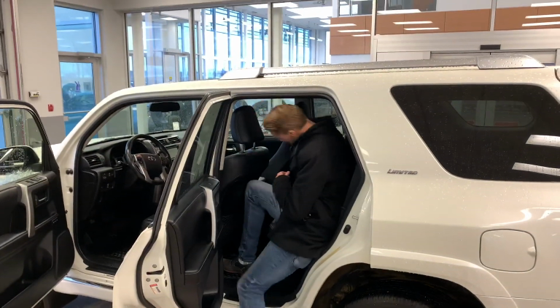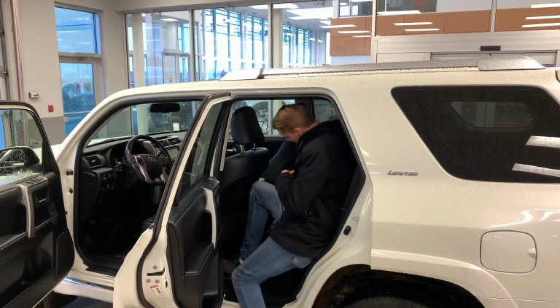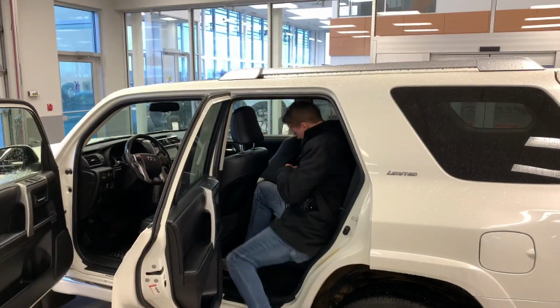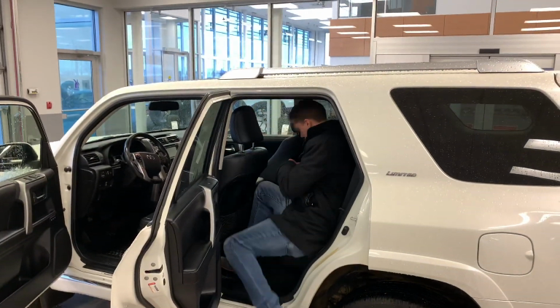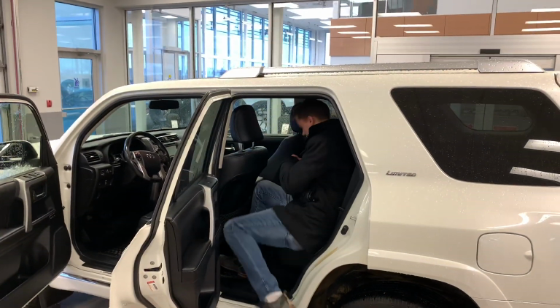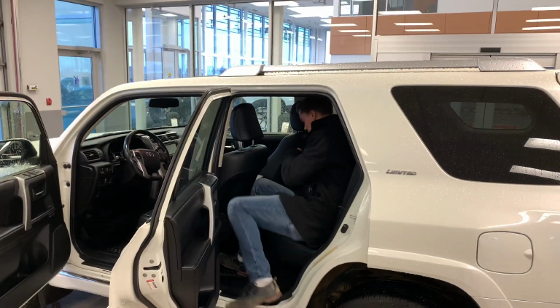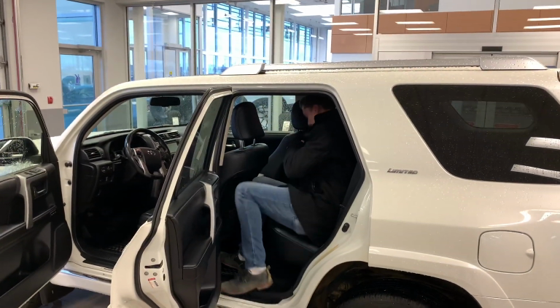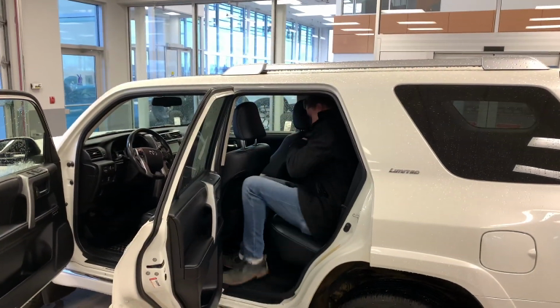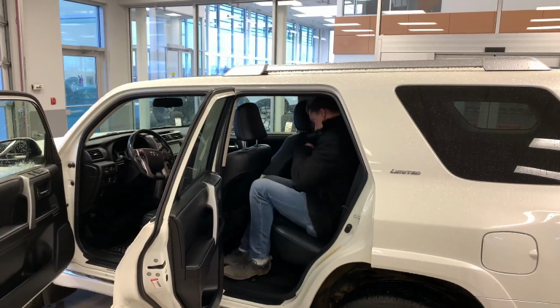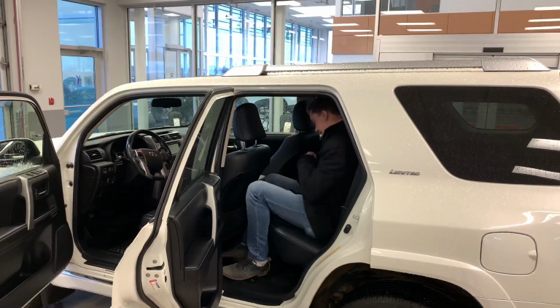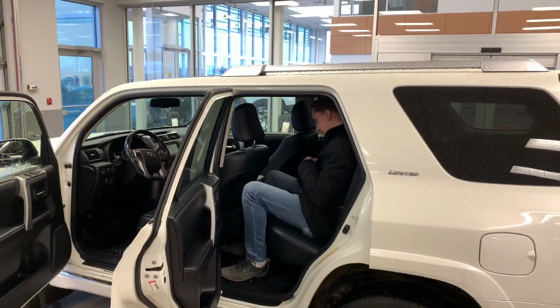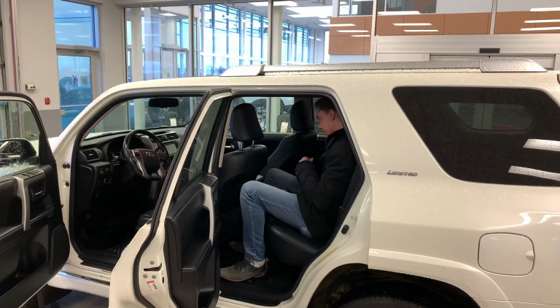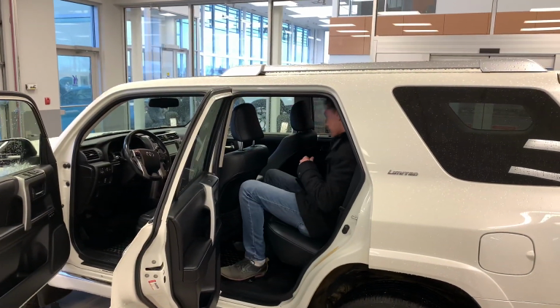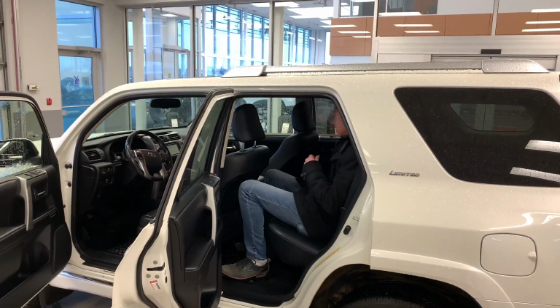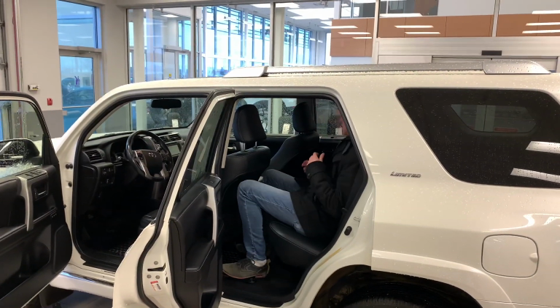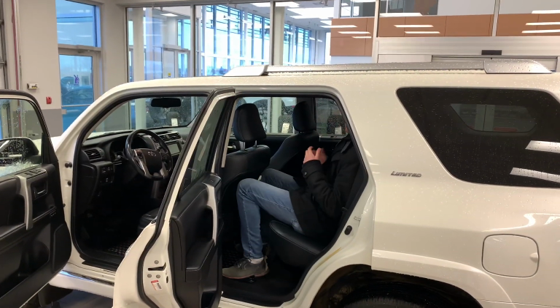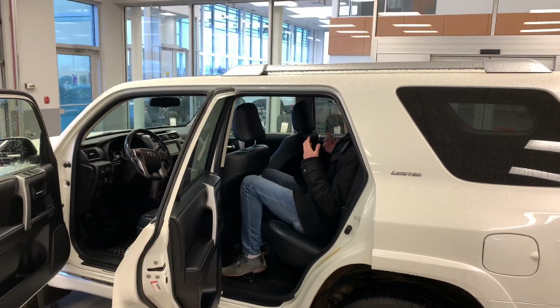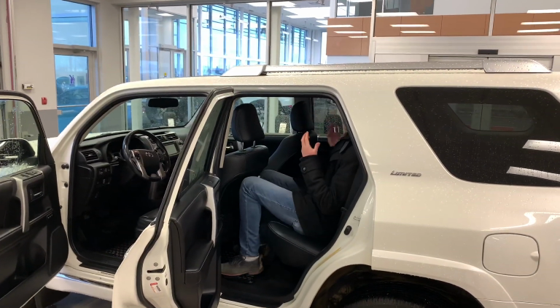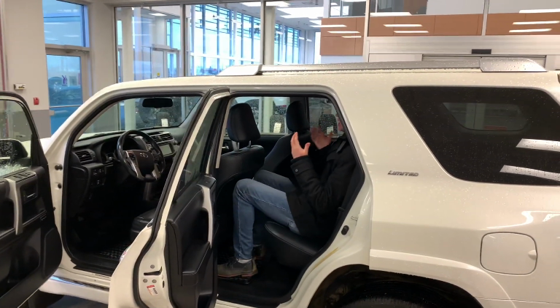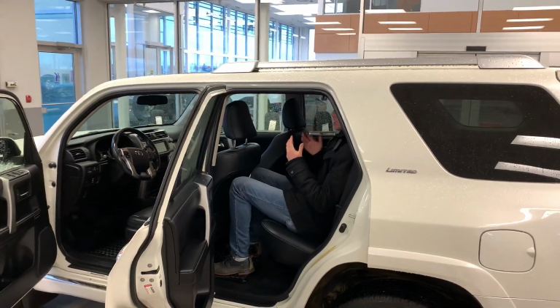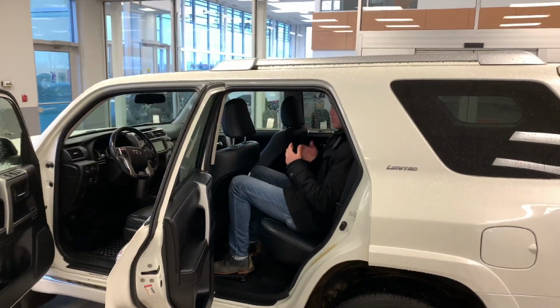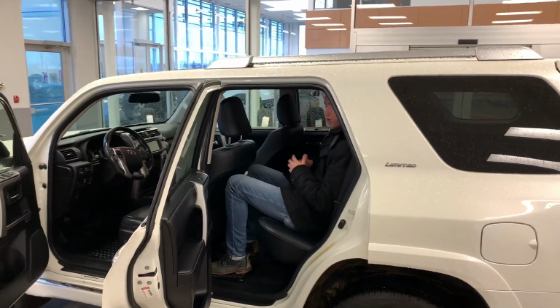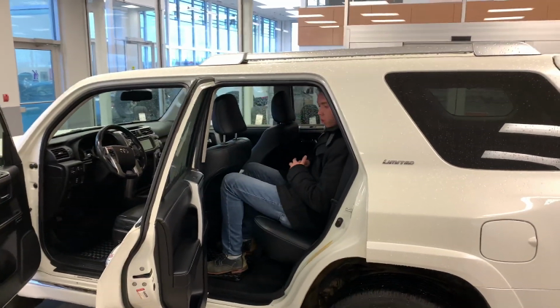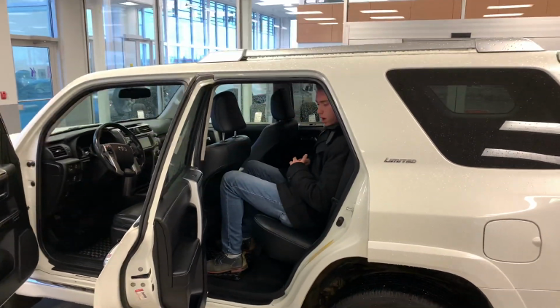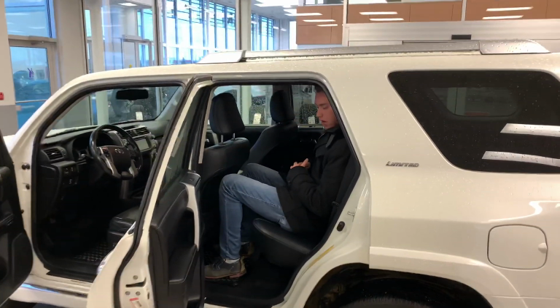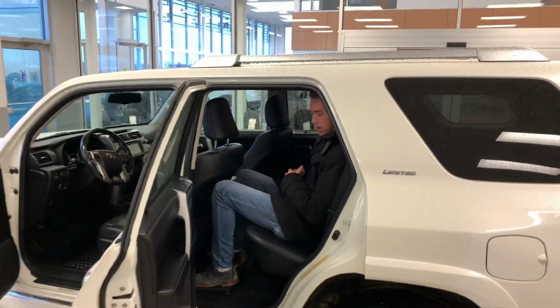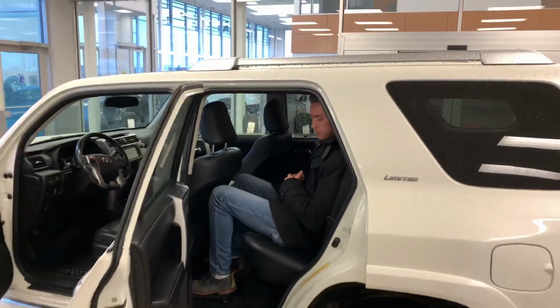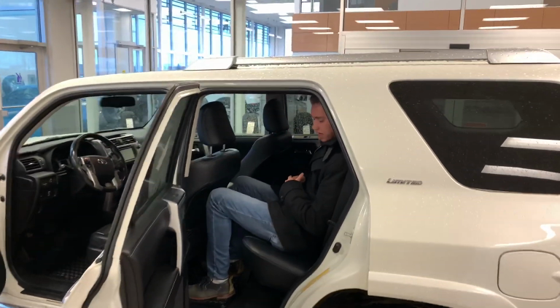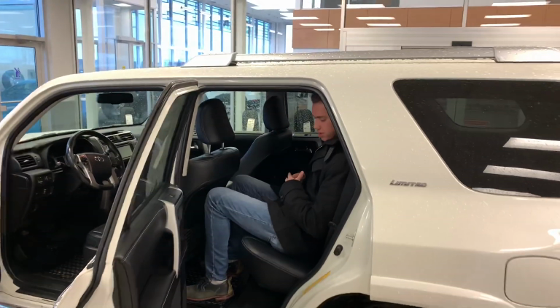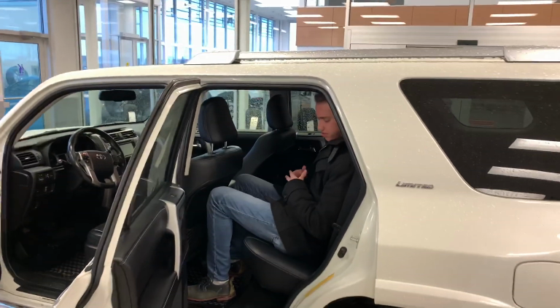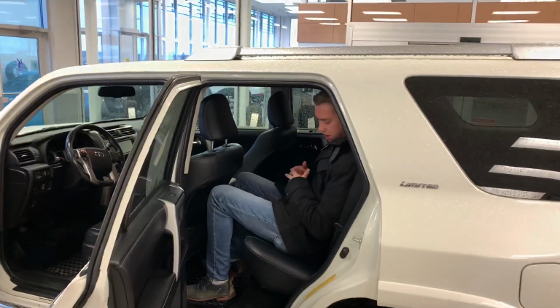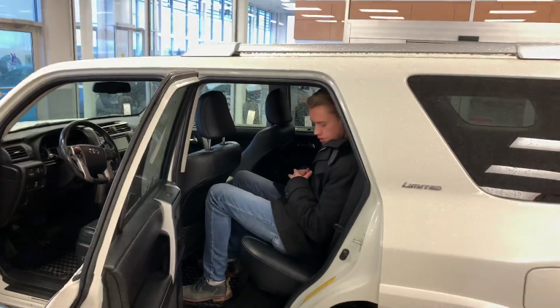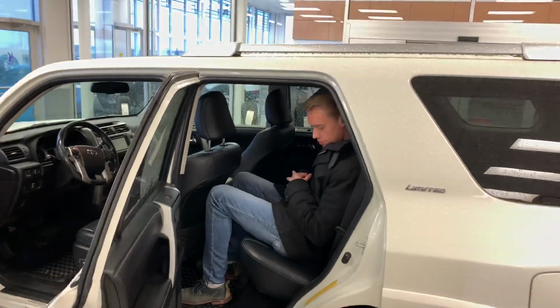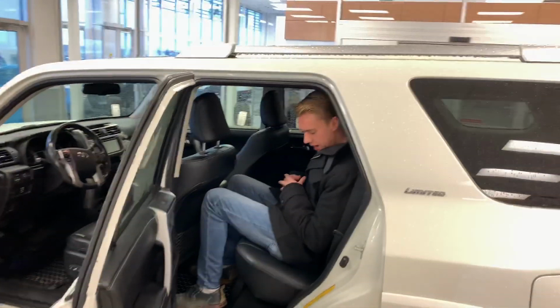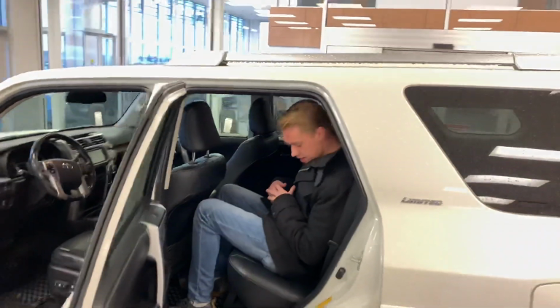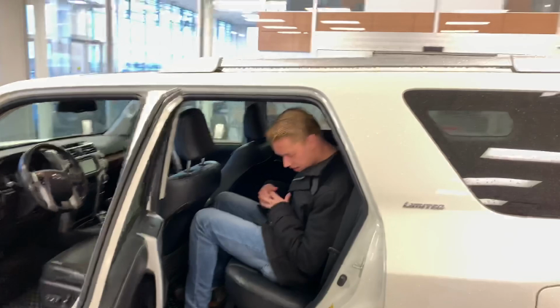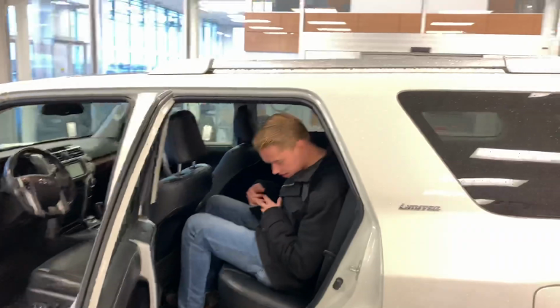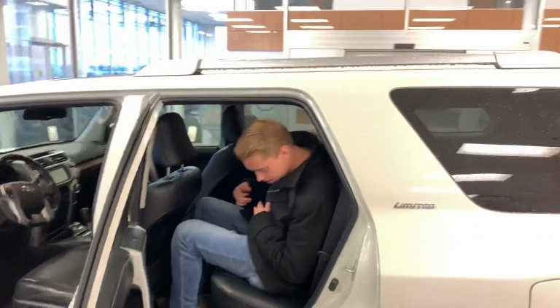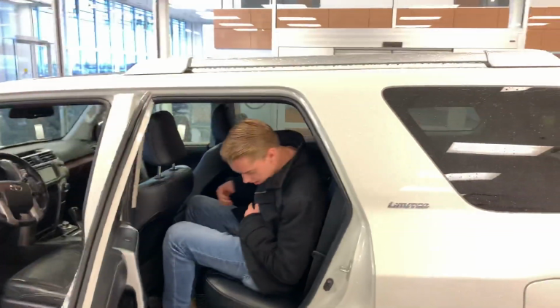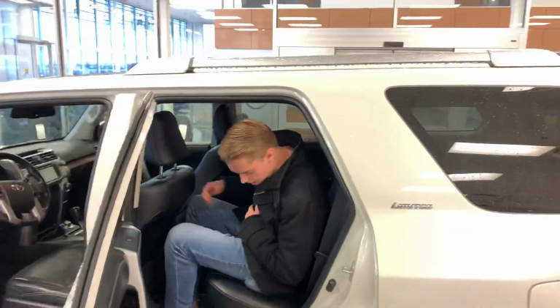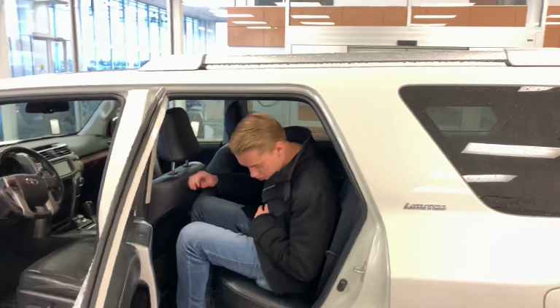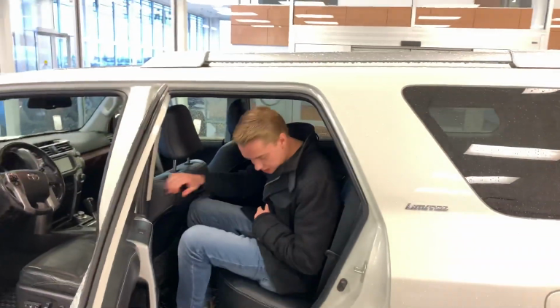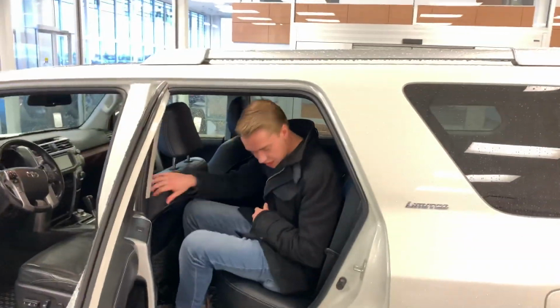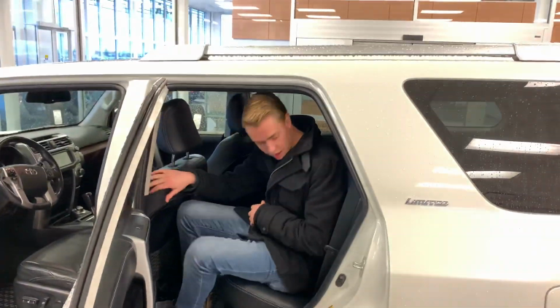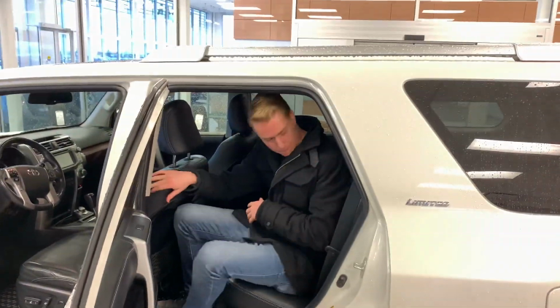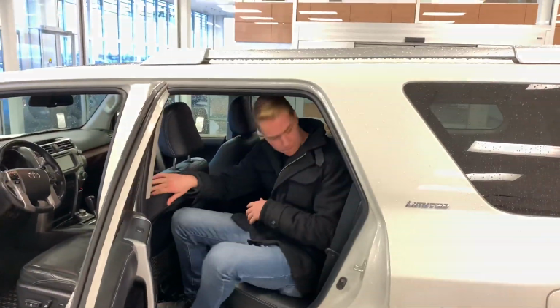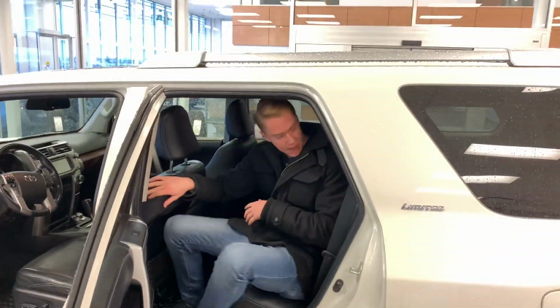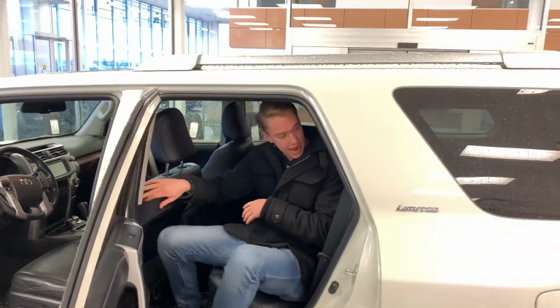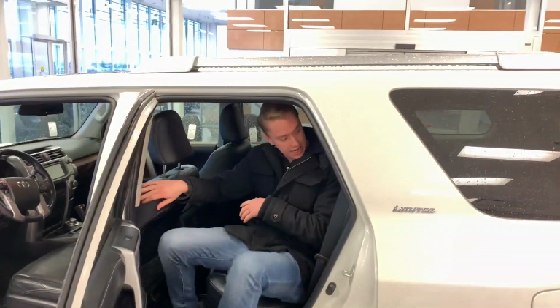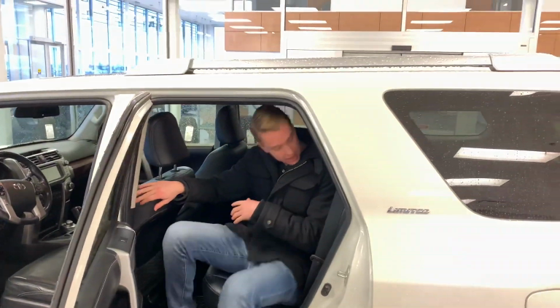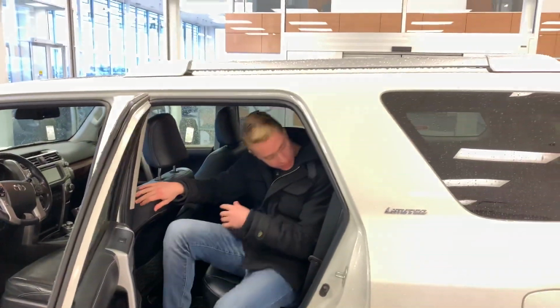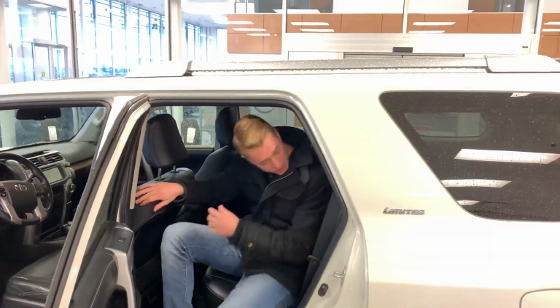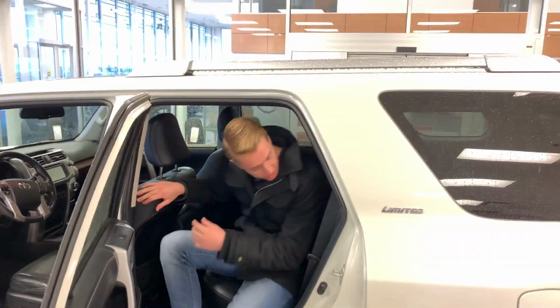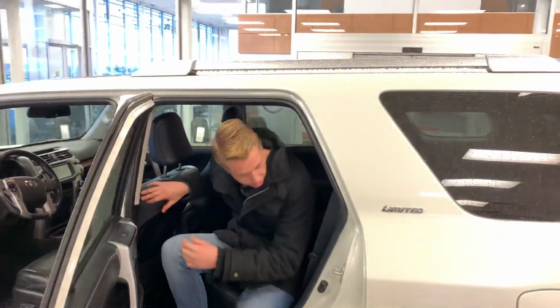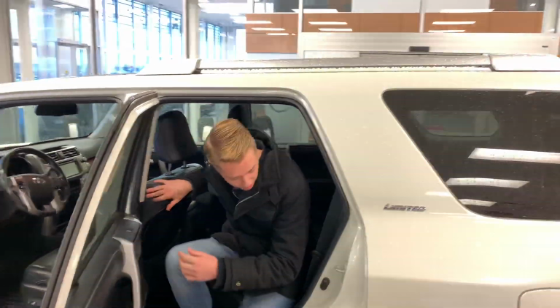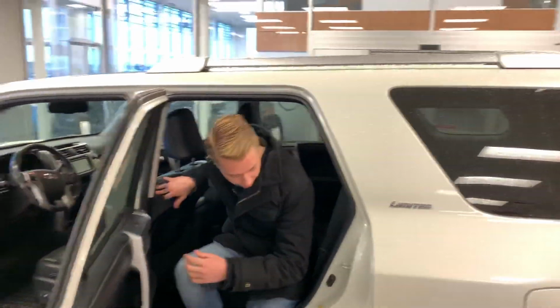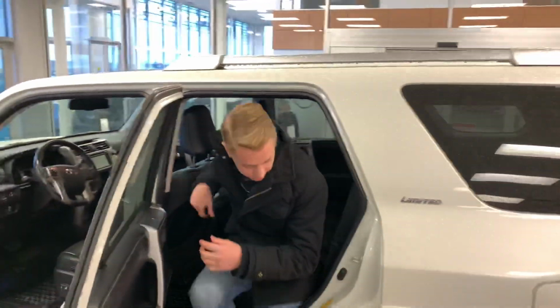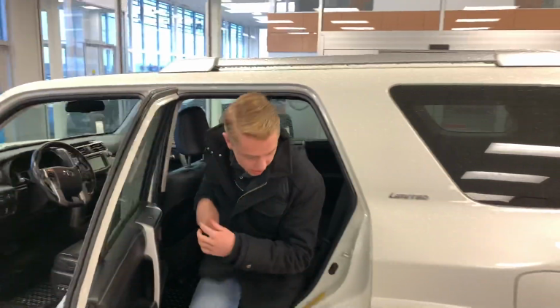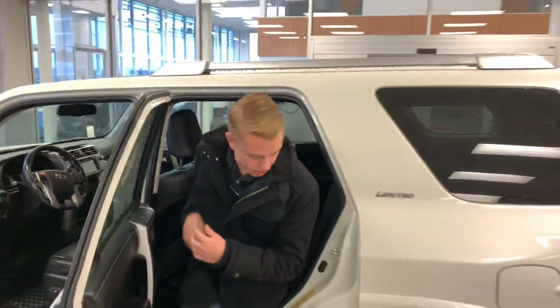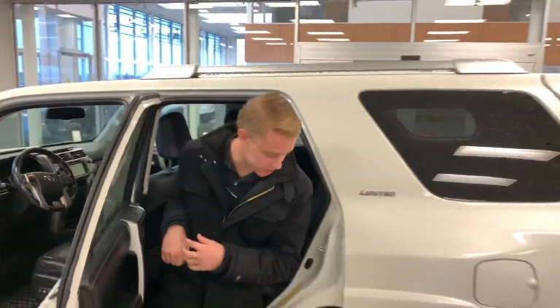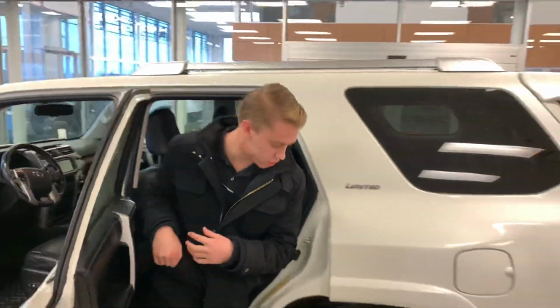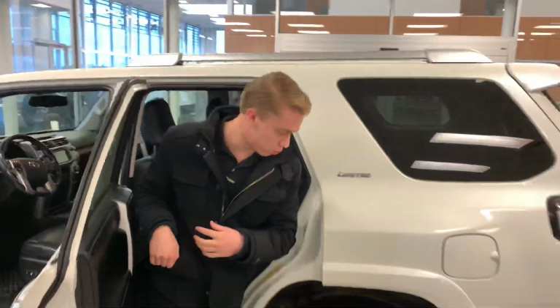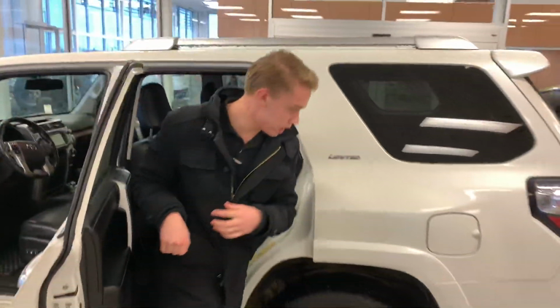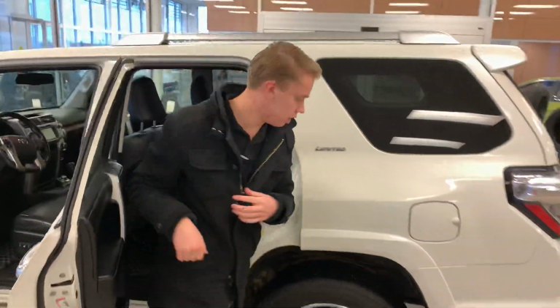Moving into the backseat, I'm 6'1" and I have tons of headroom and tons of legroom in the back here as well.